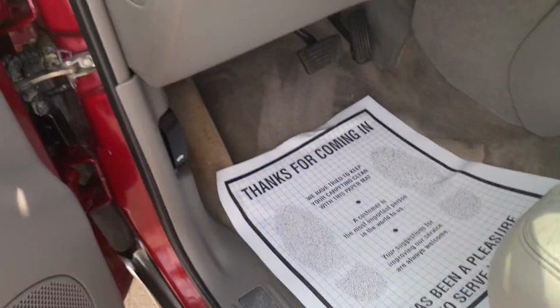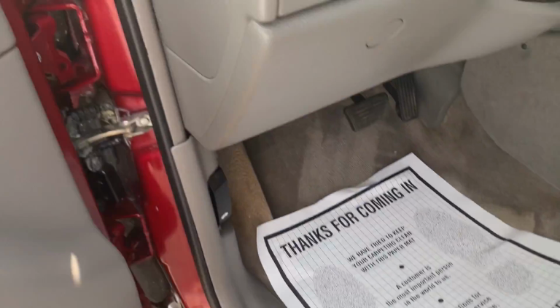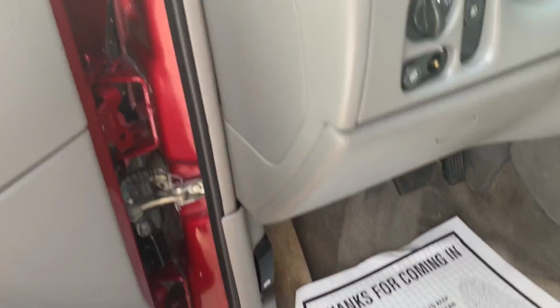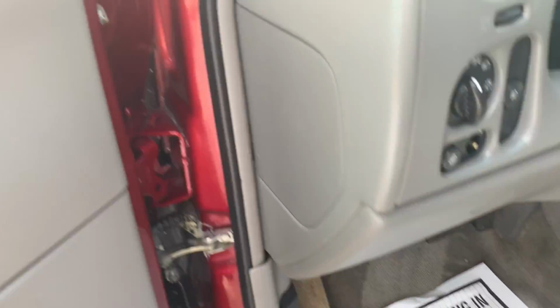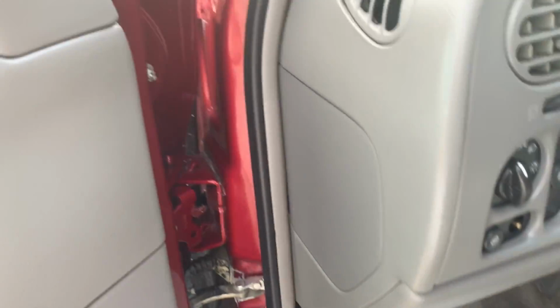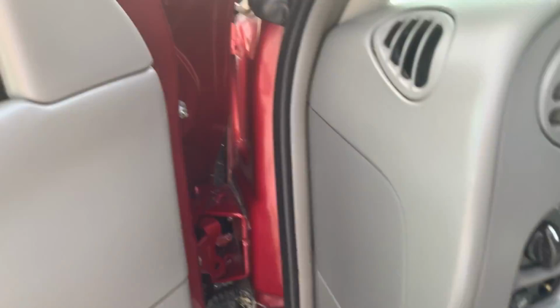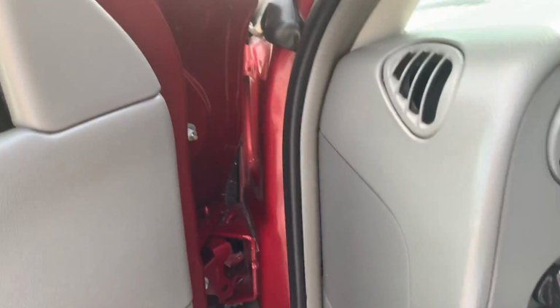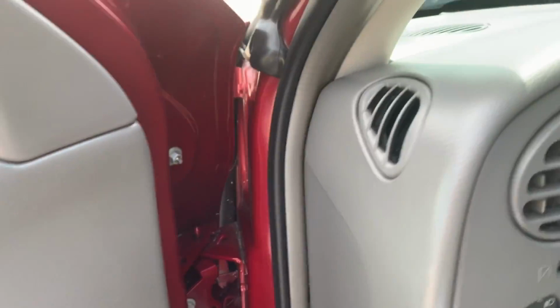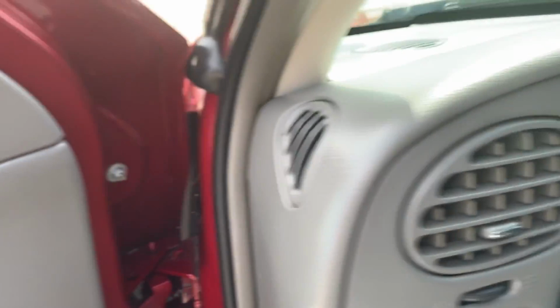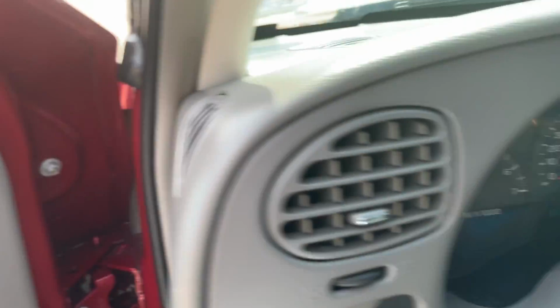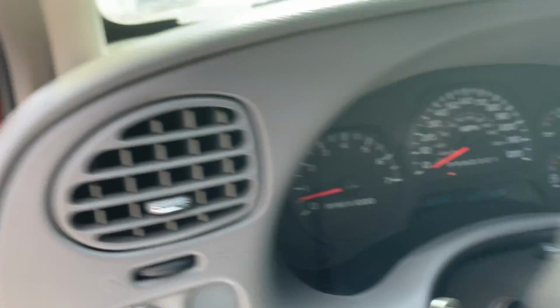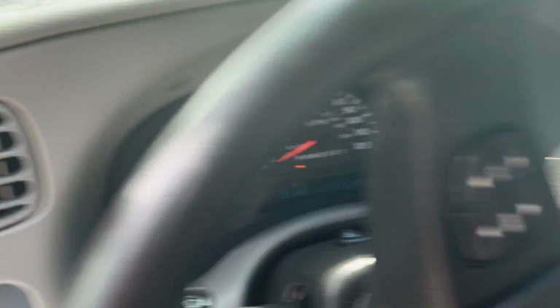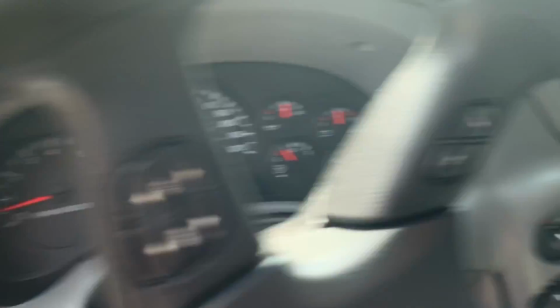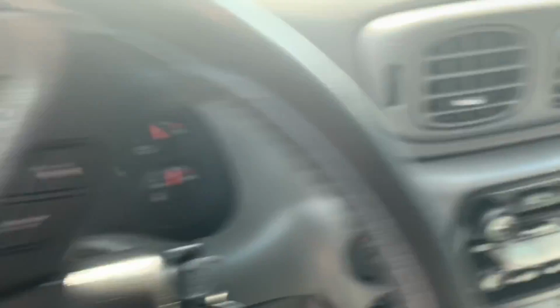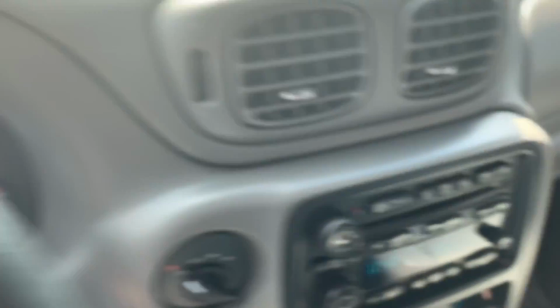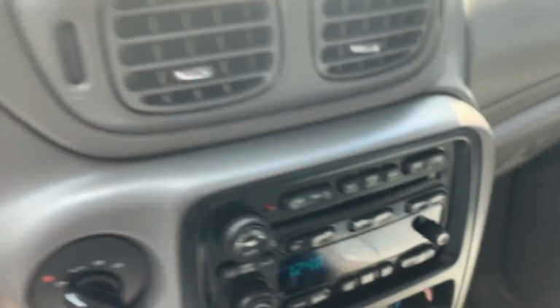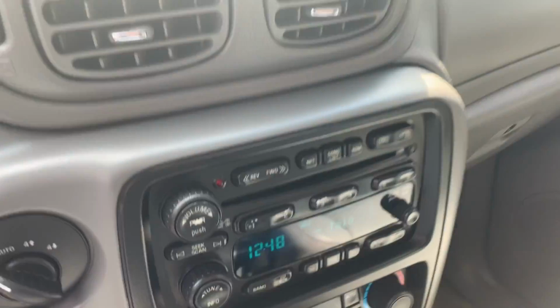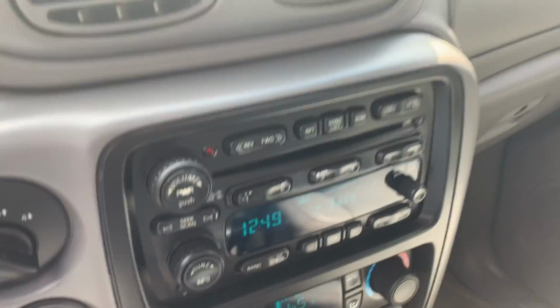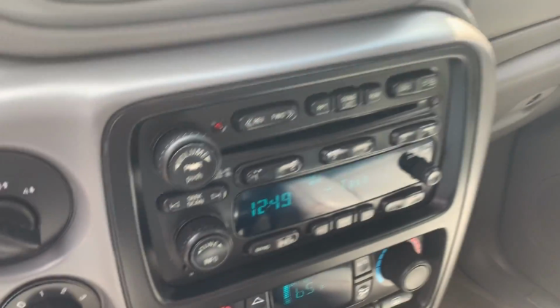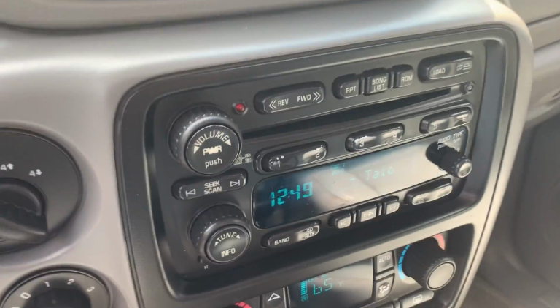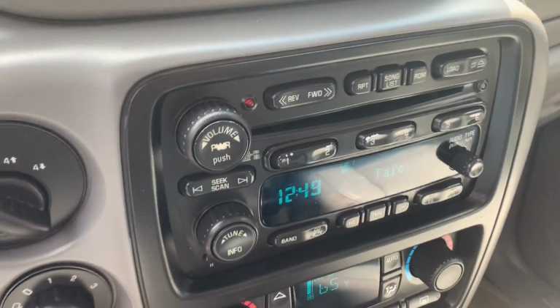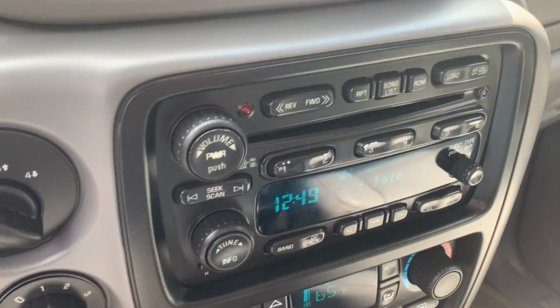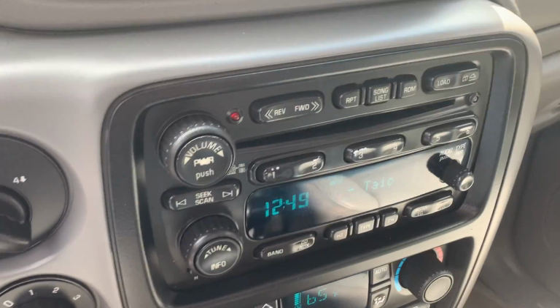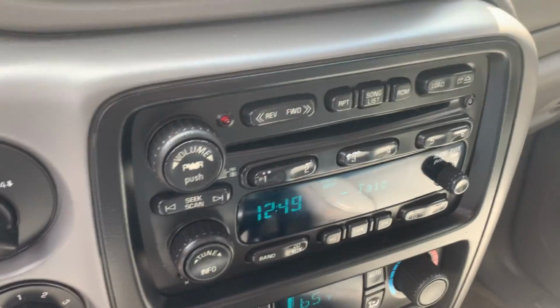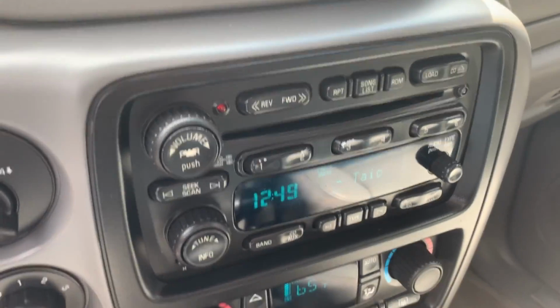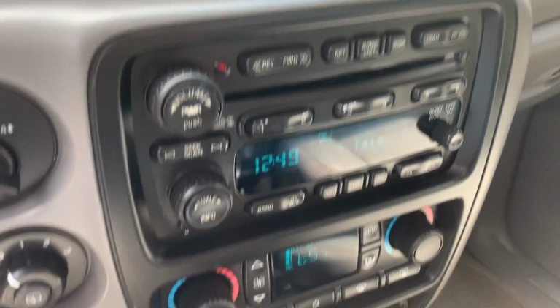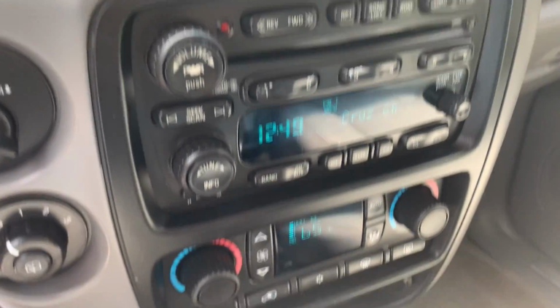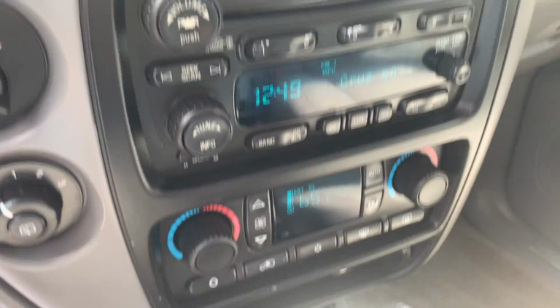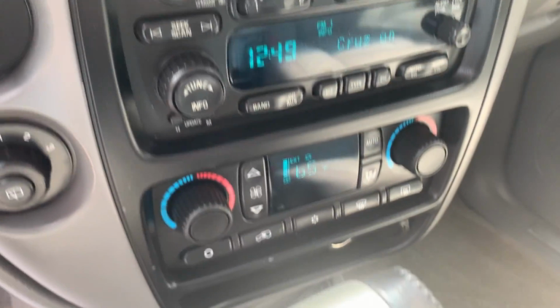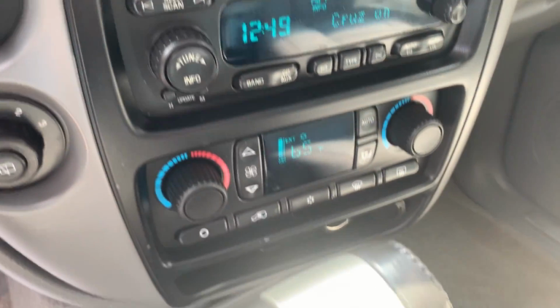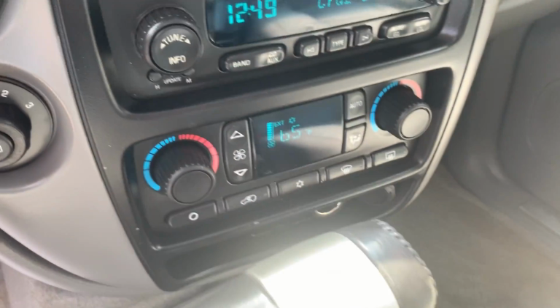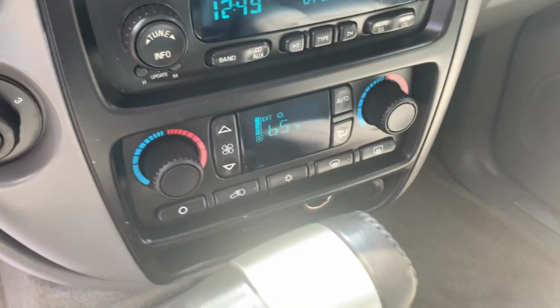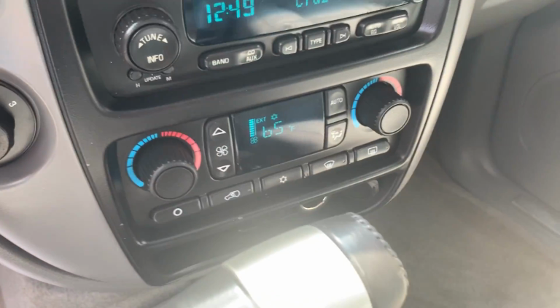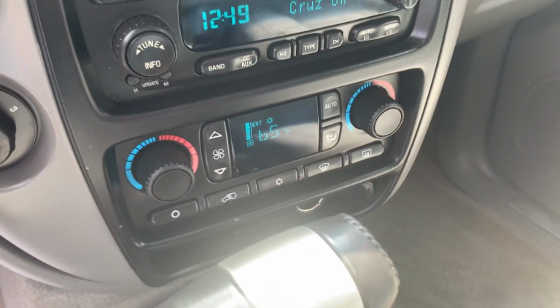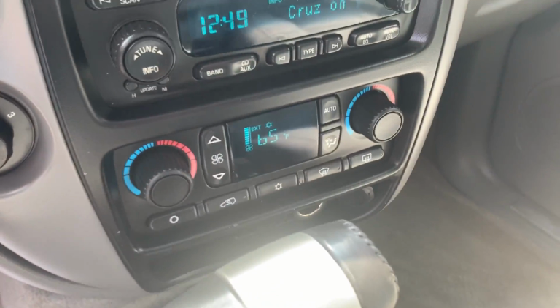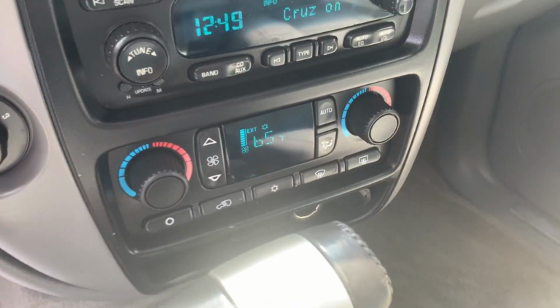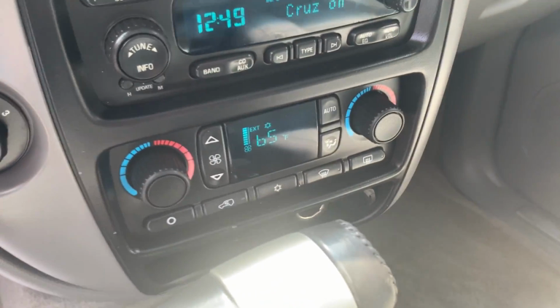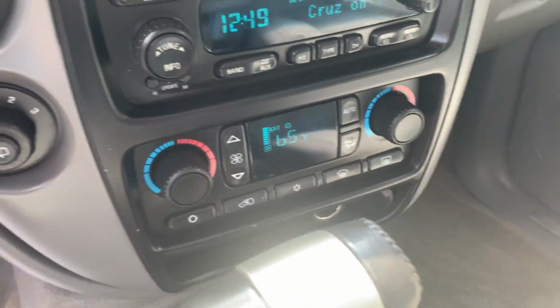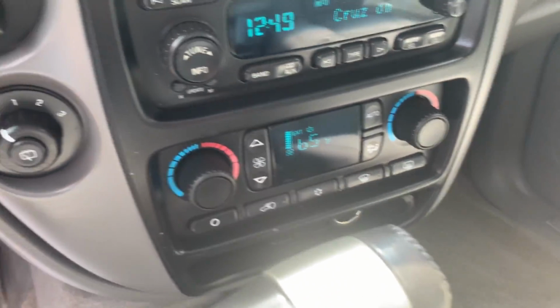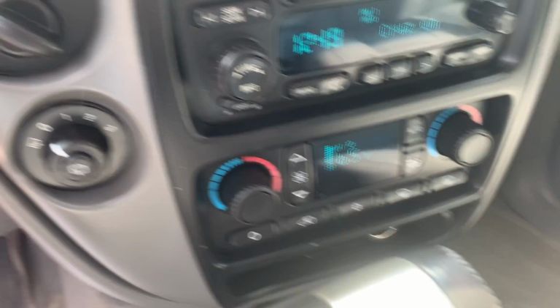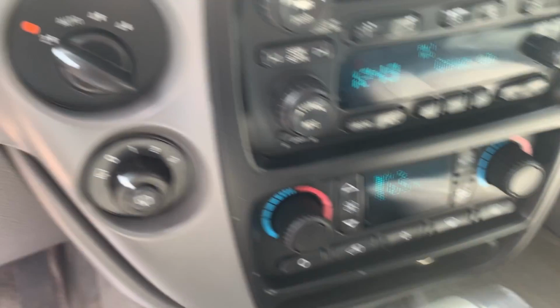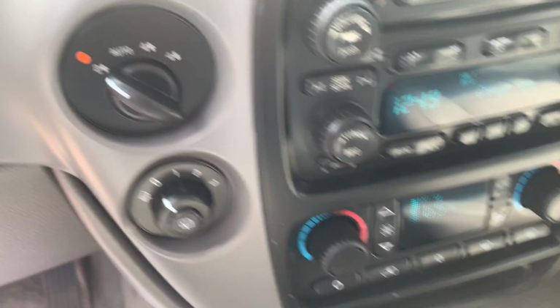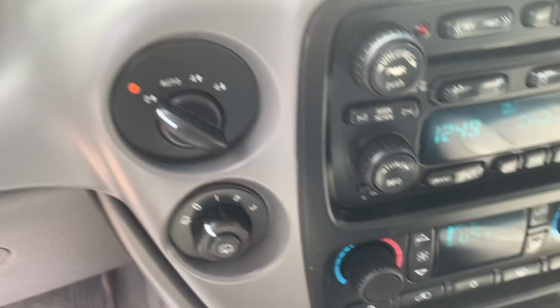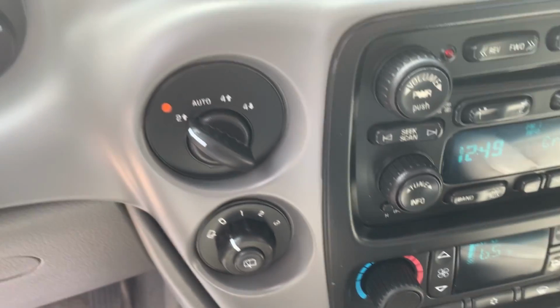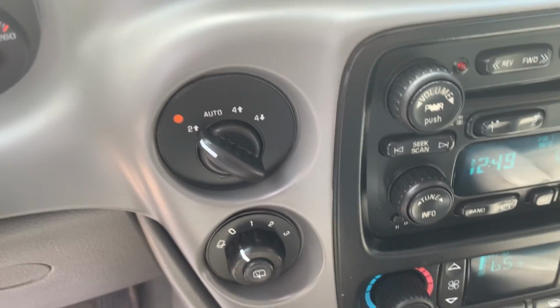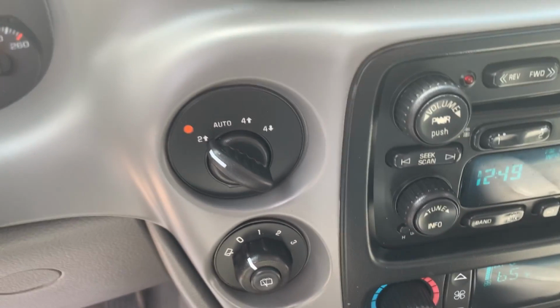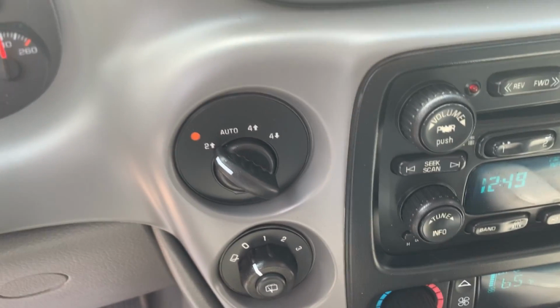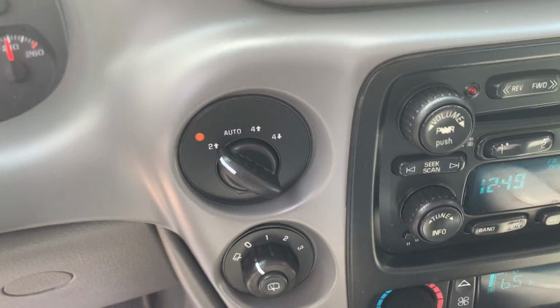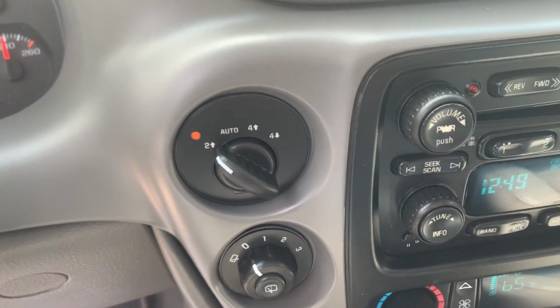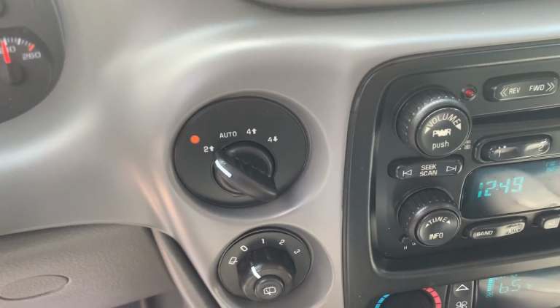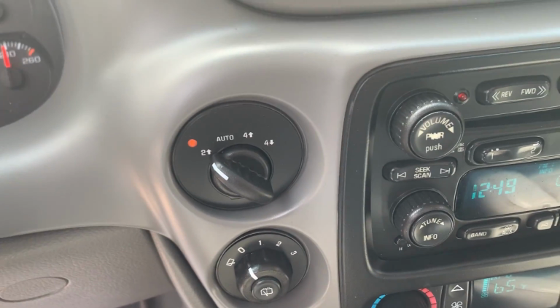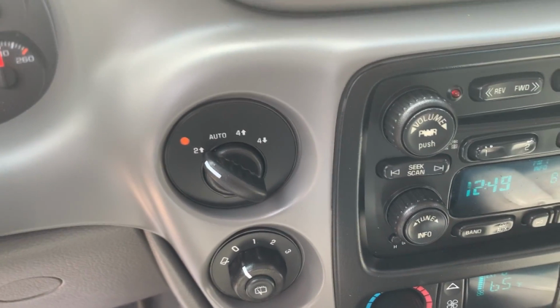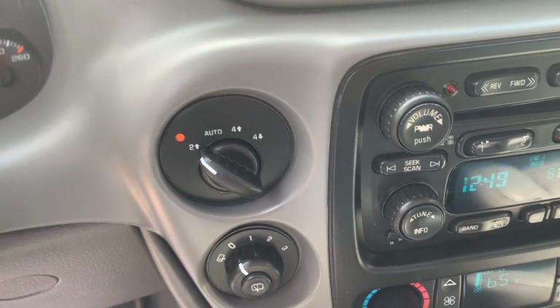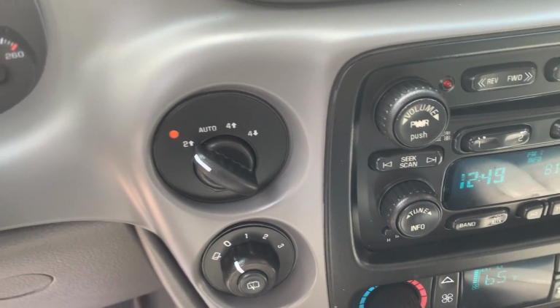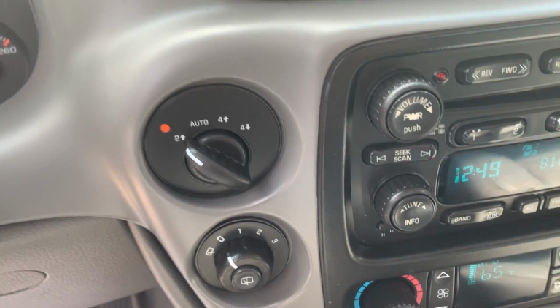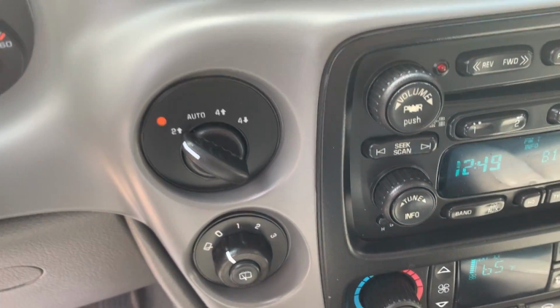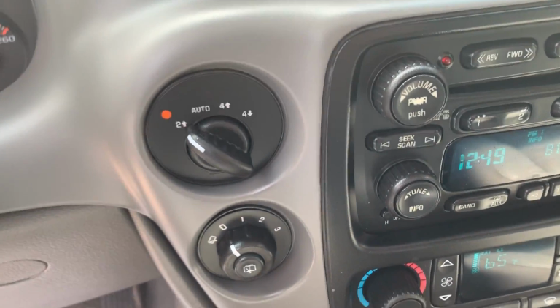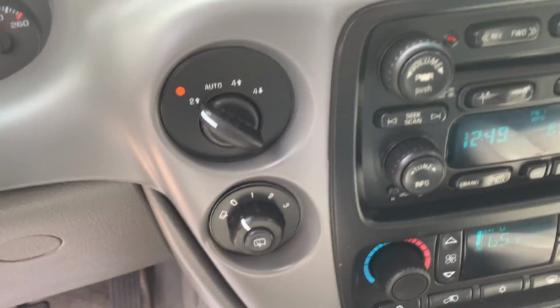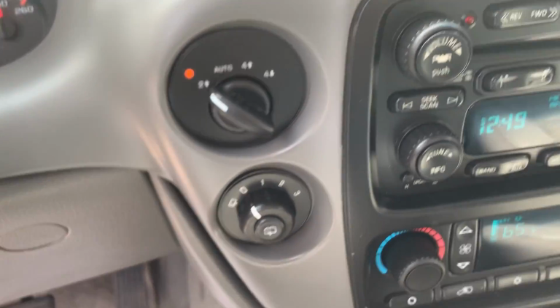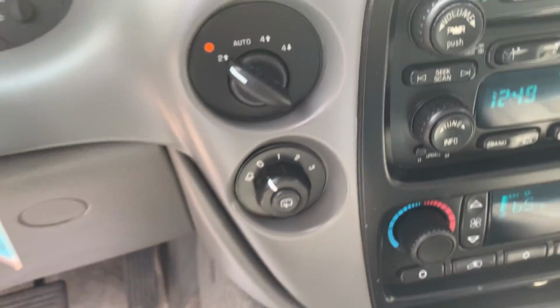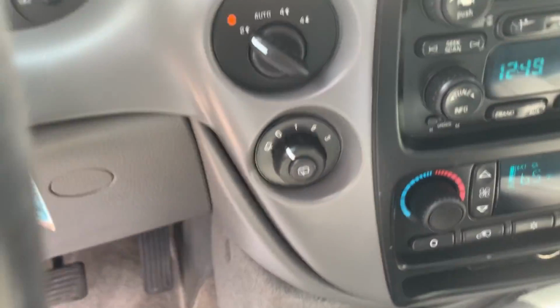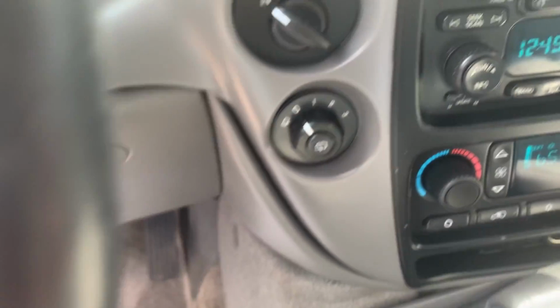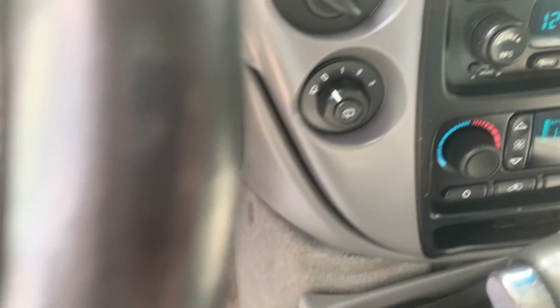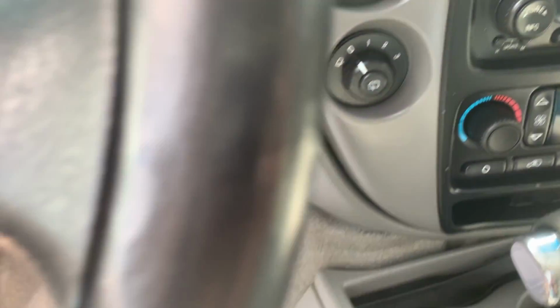It has an AM FM stereo with a six disc CD player, dual climate controls, and it's four wheel drive — there are your four wheel drive settings.